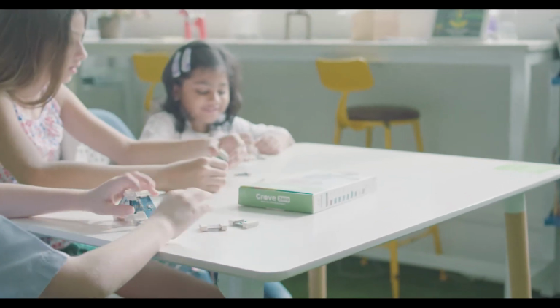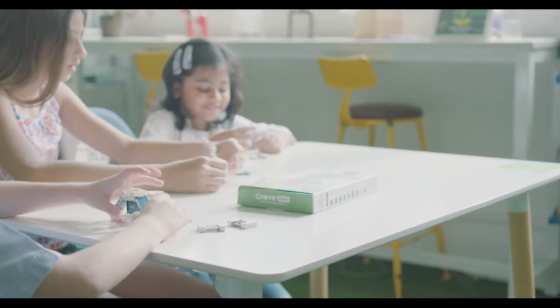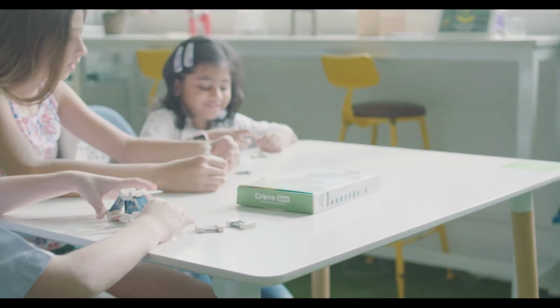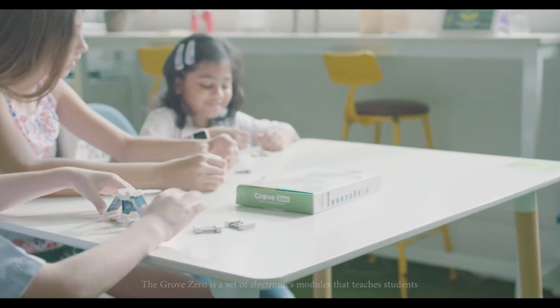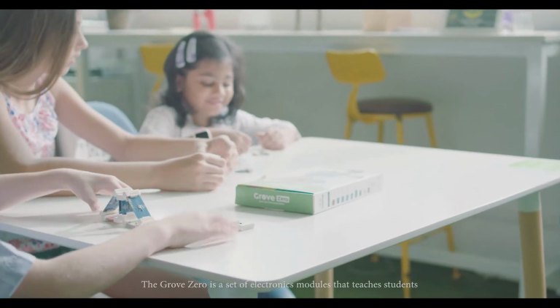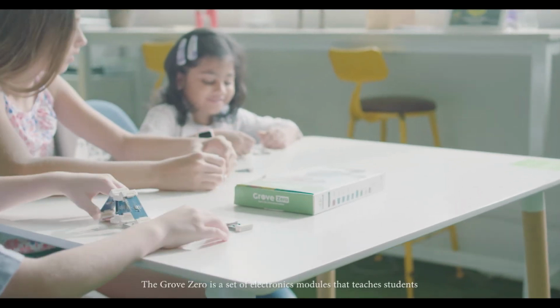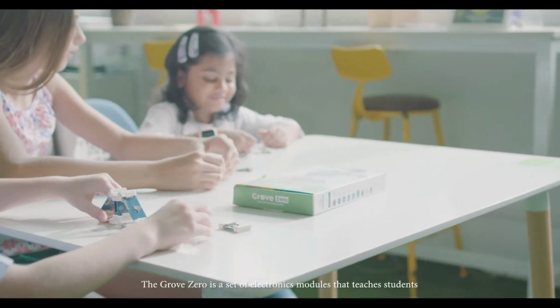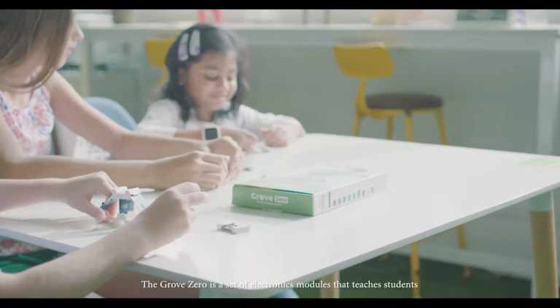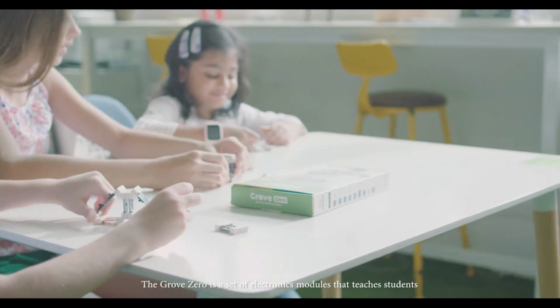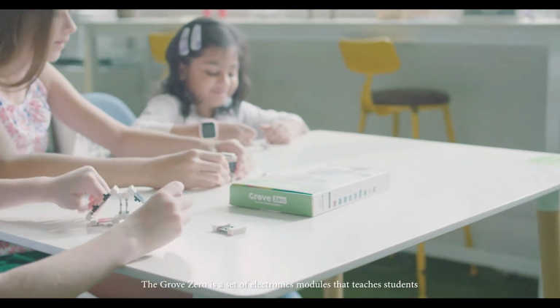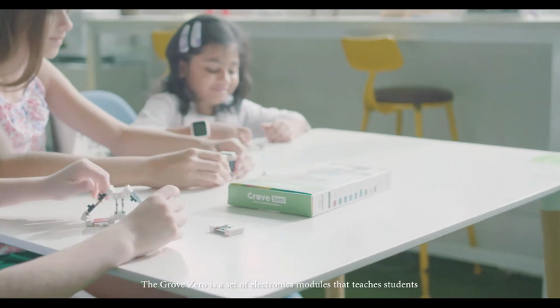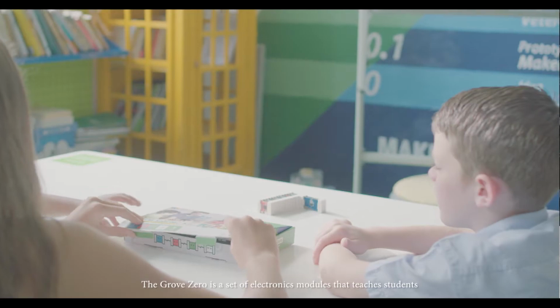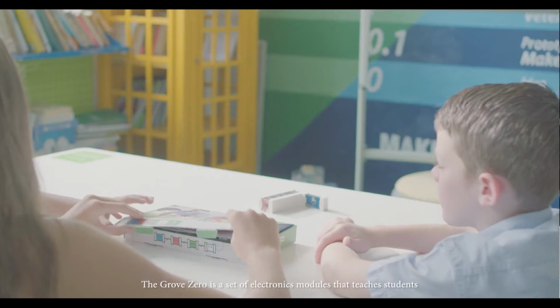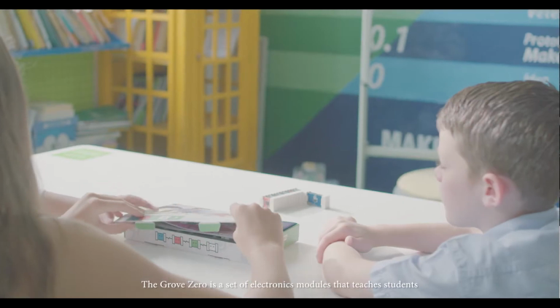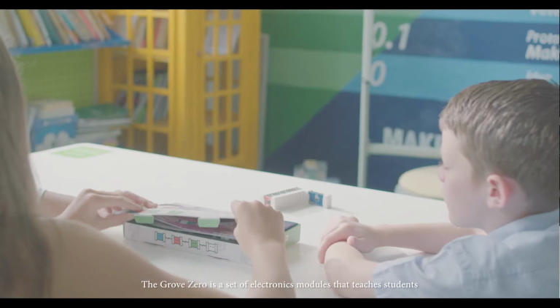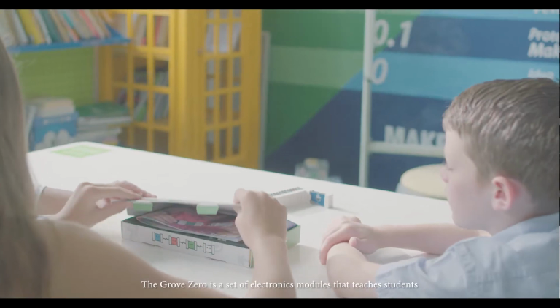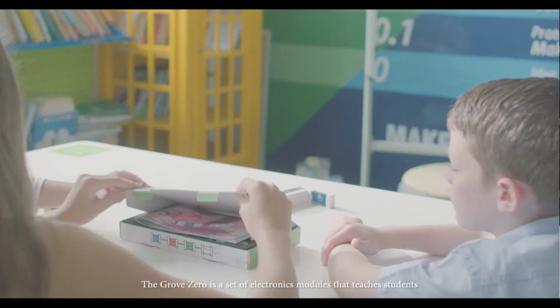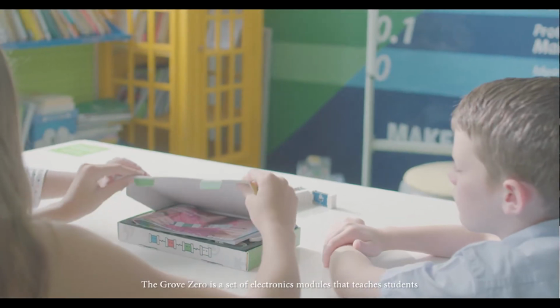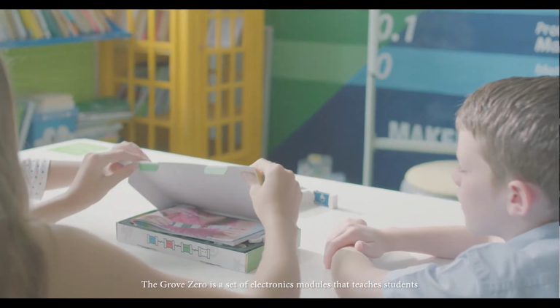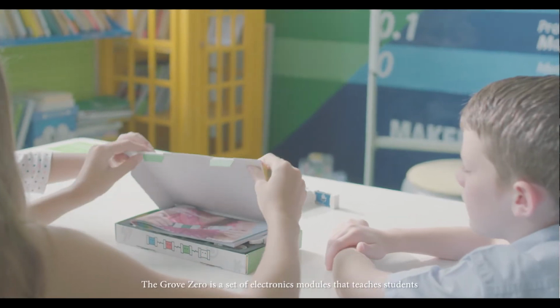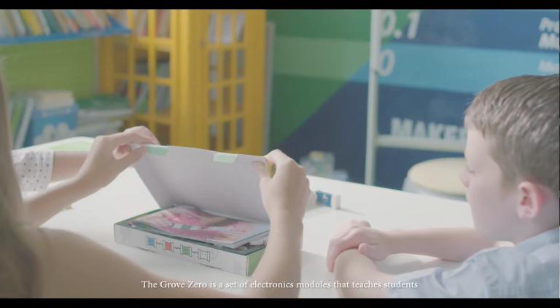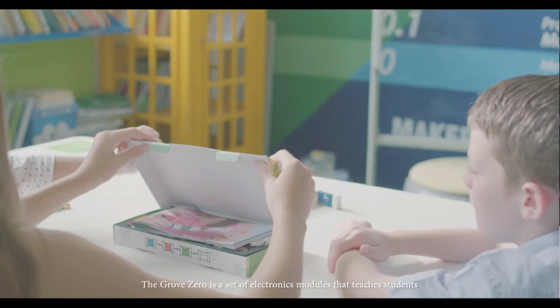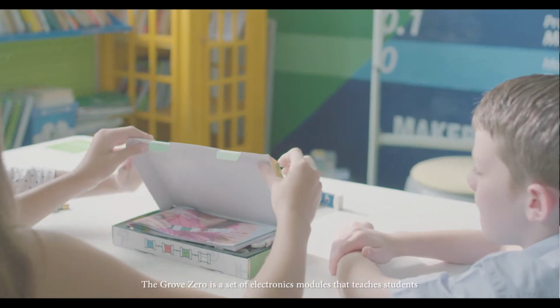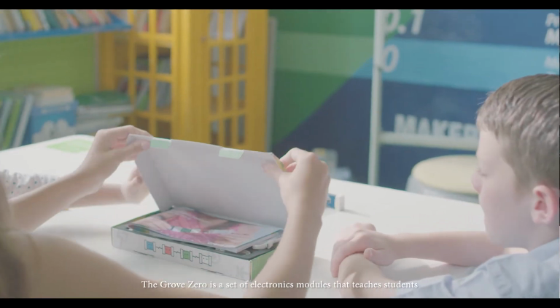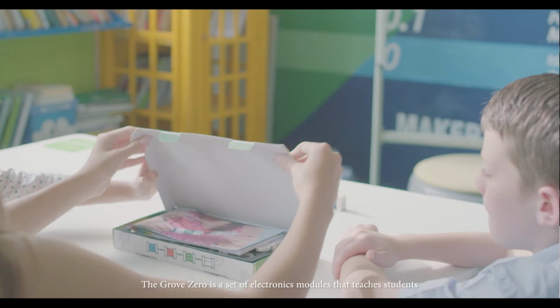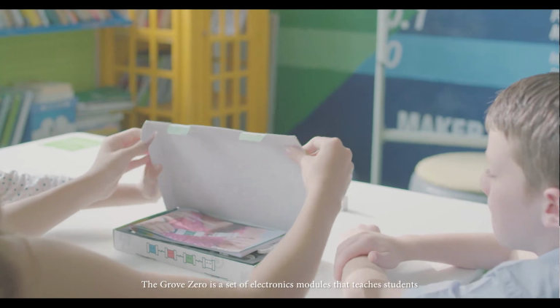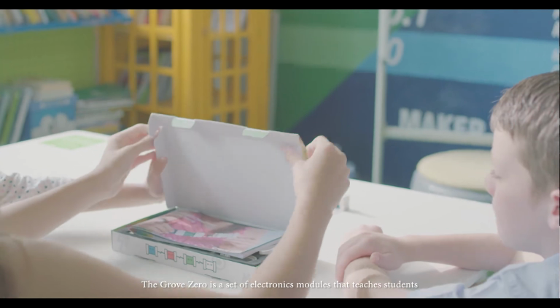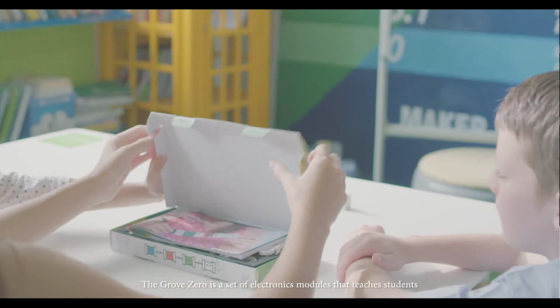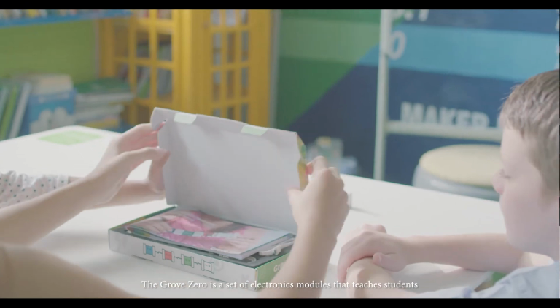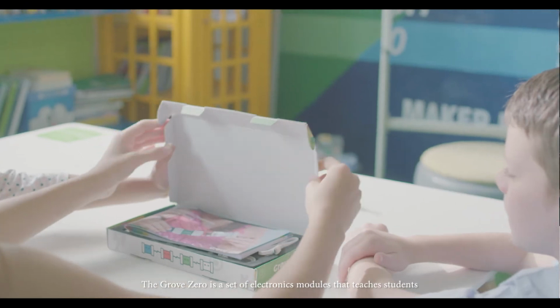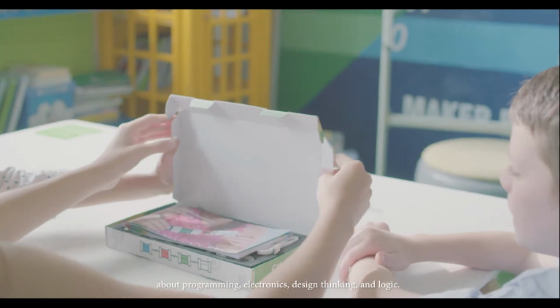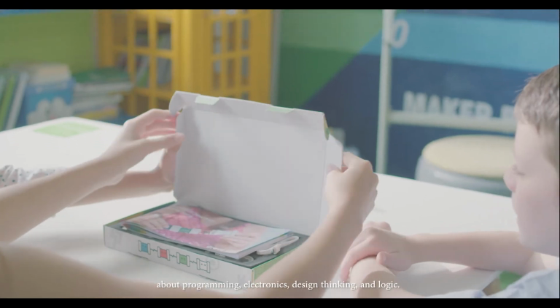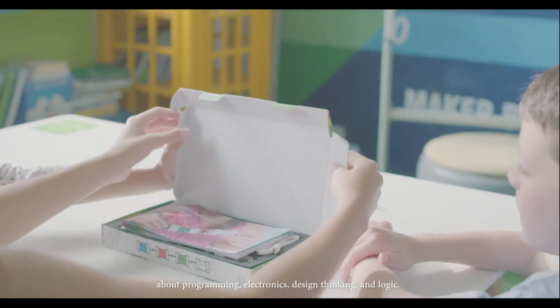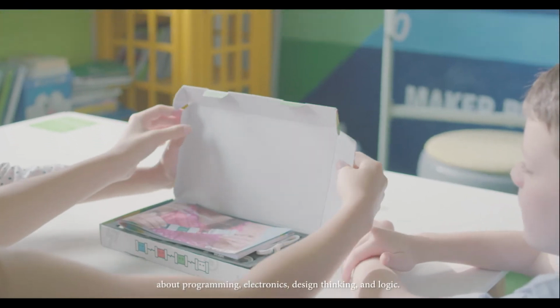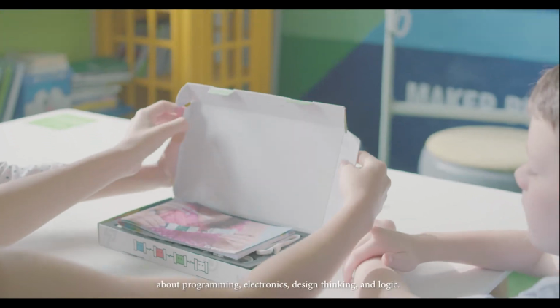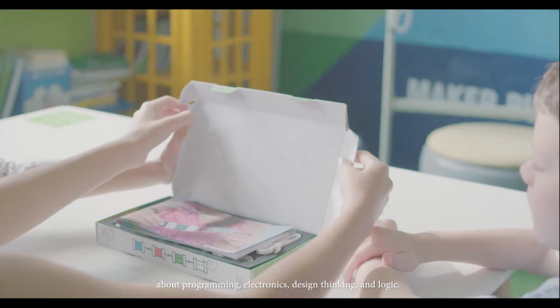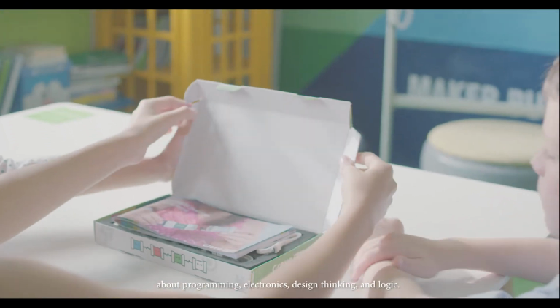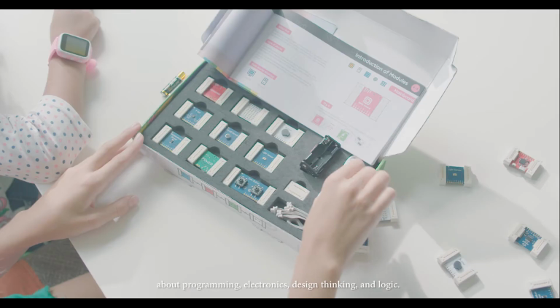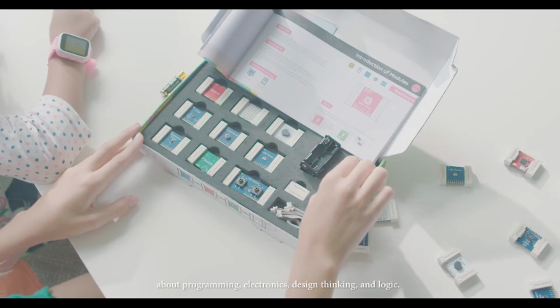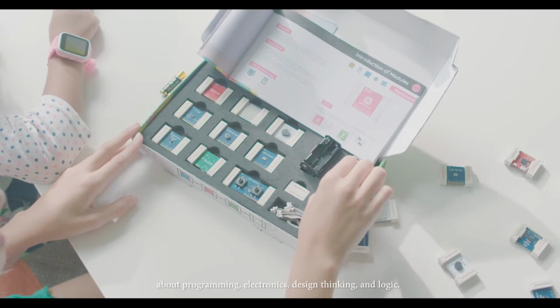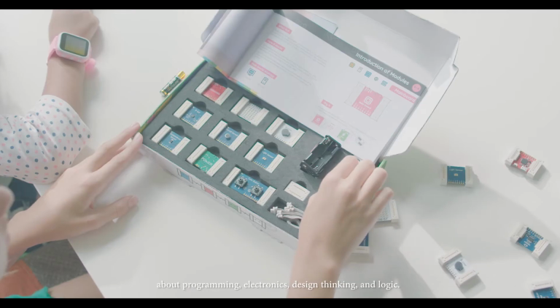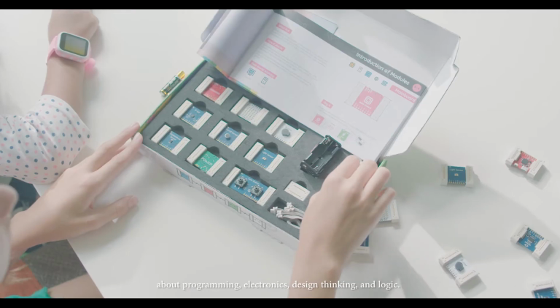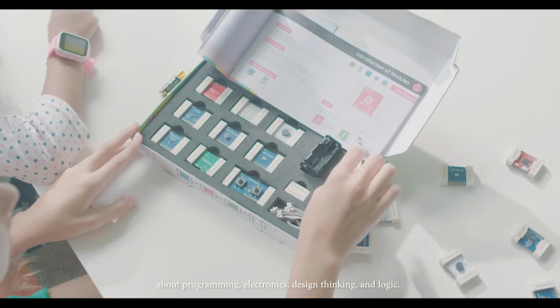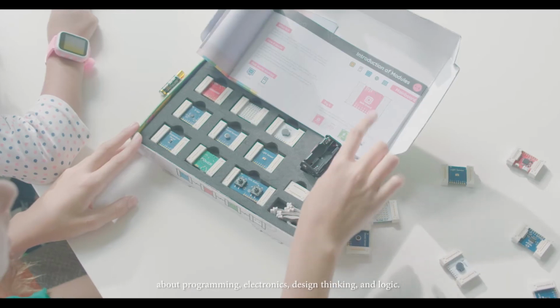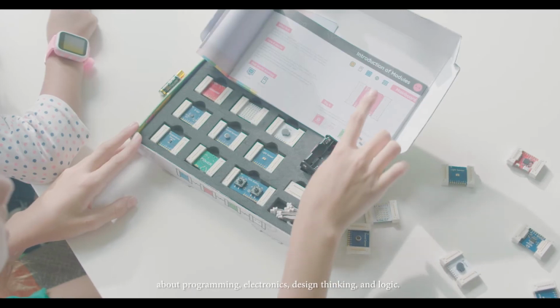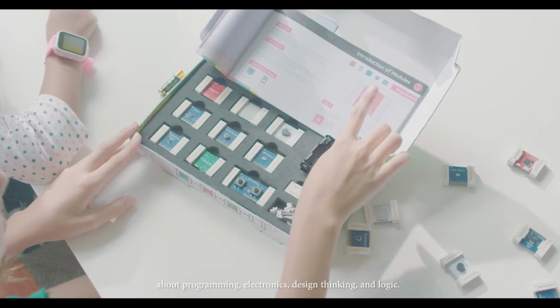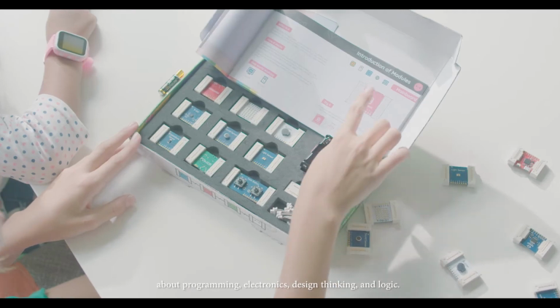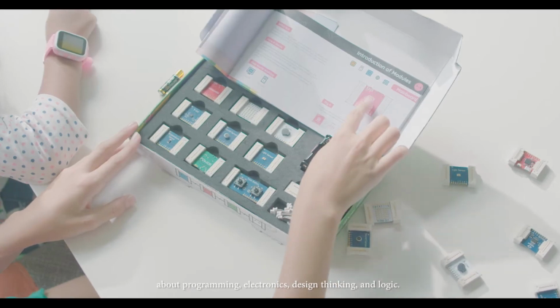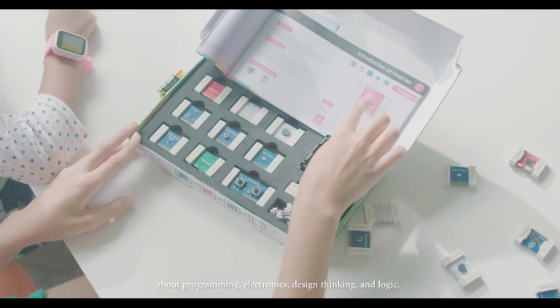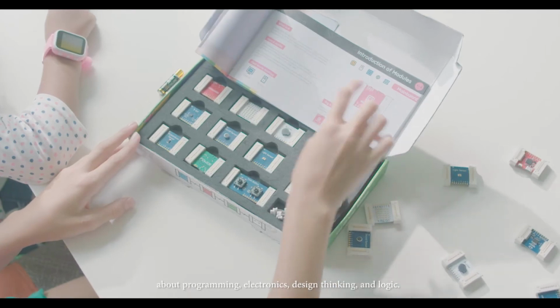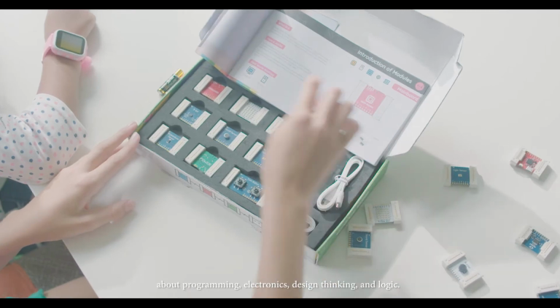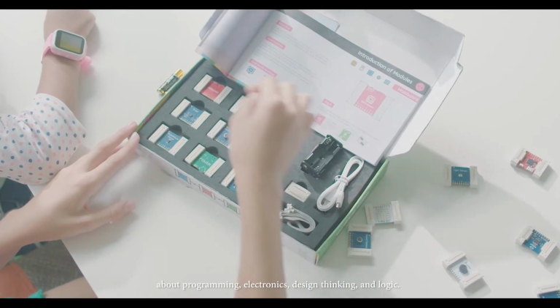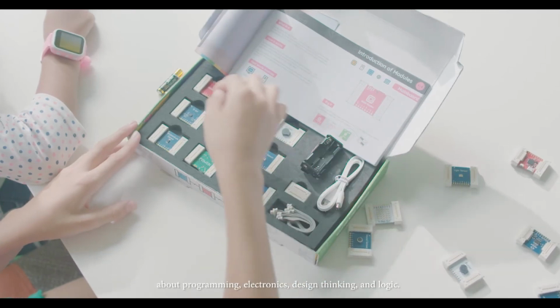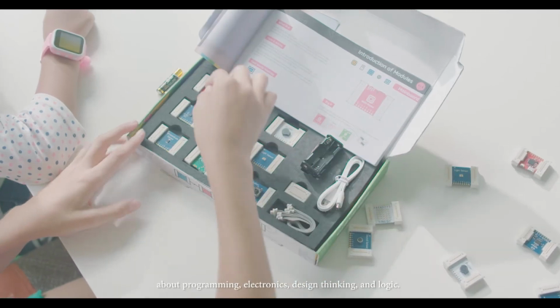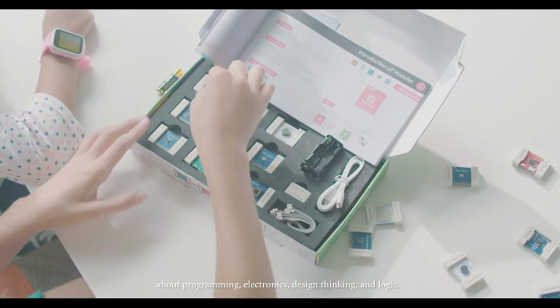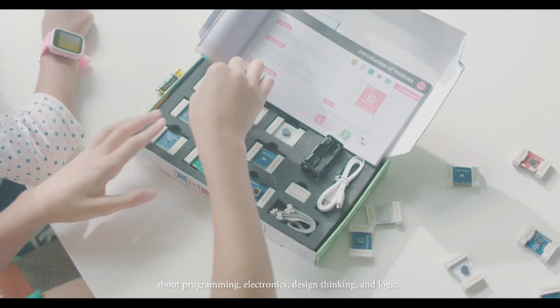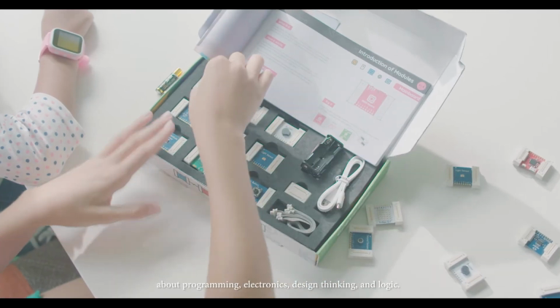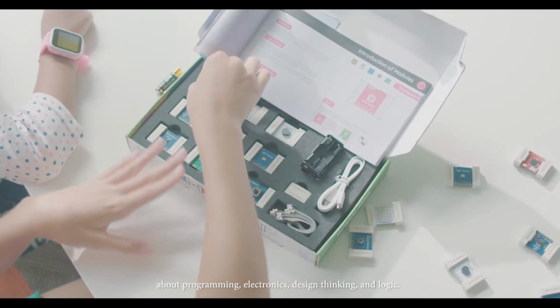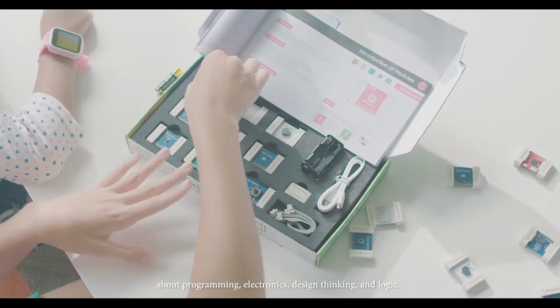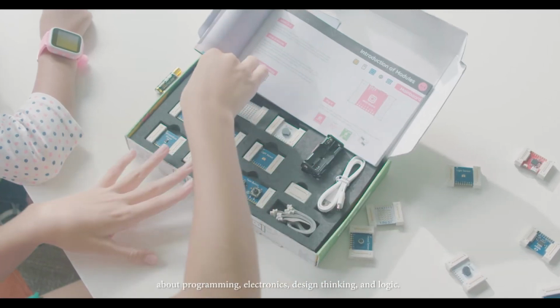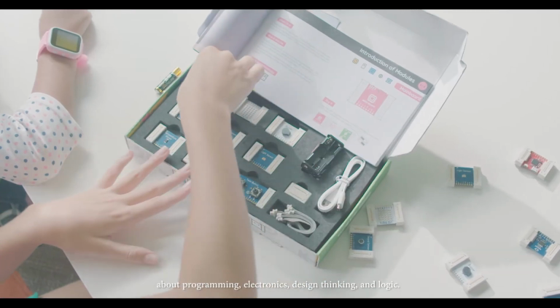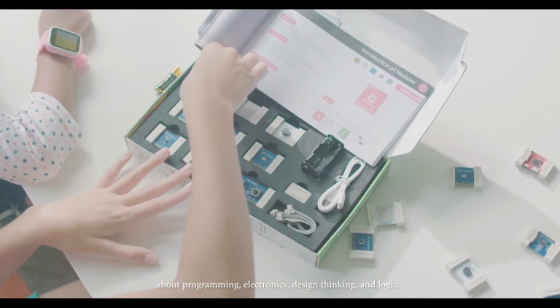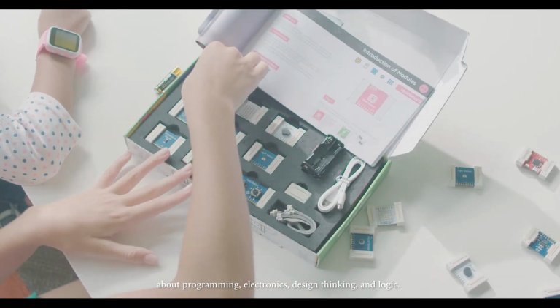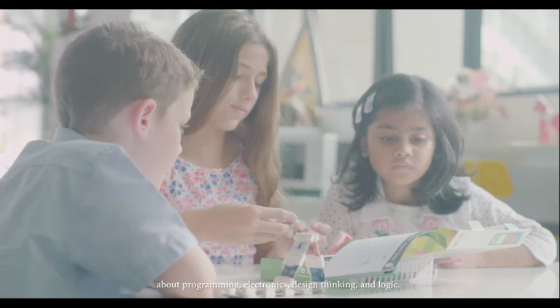The Grove Zero is a set of electronics modules that teaches students about programming, electronics, design thinking, and logic.